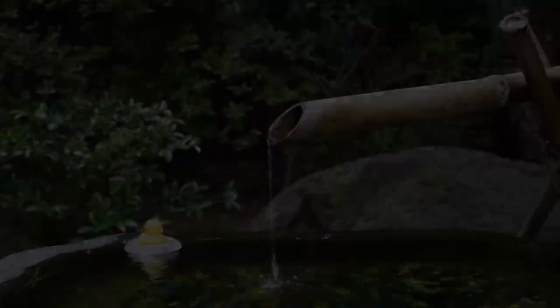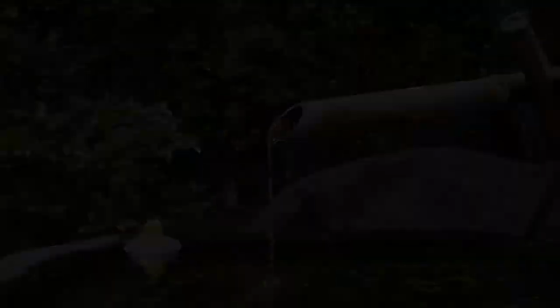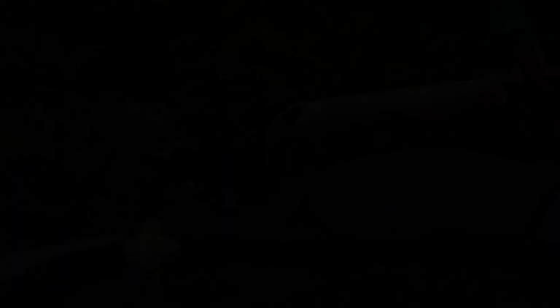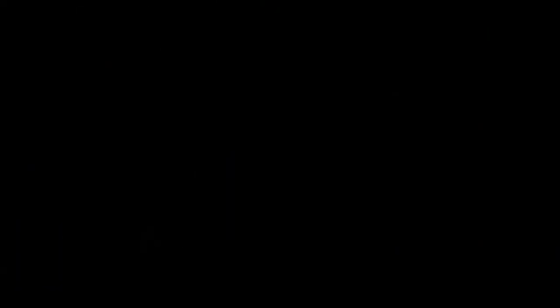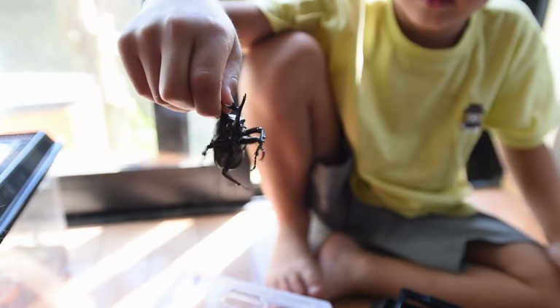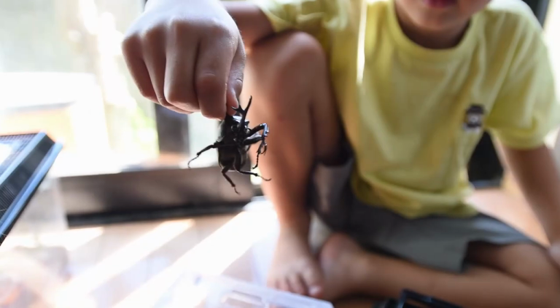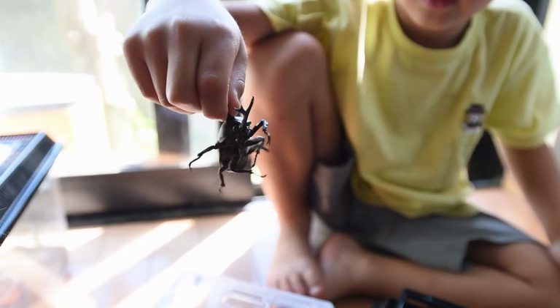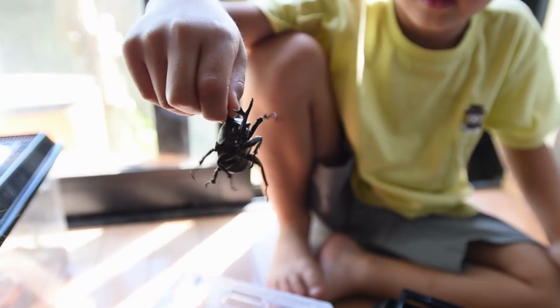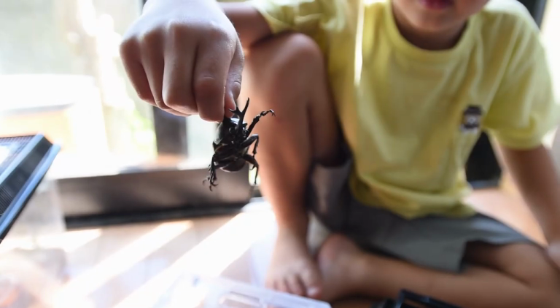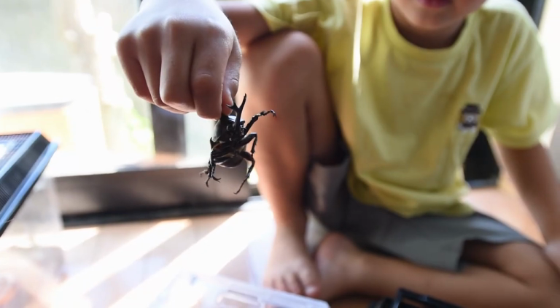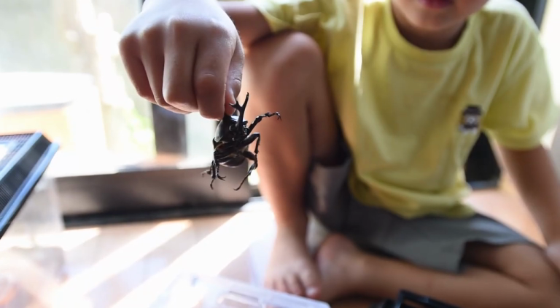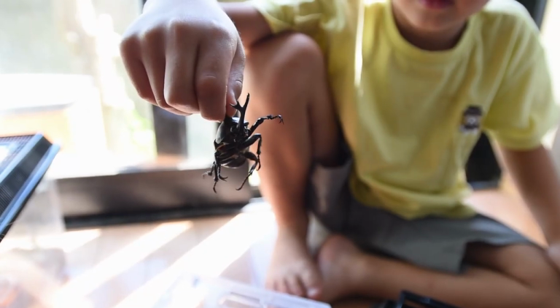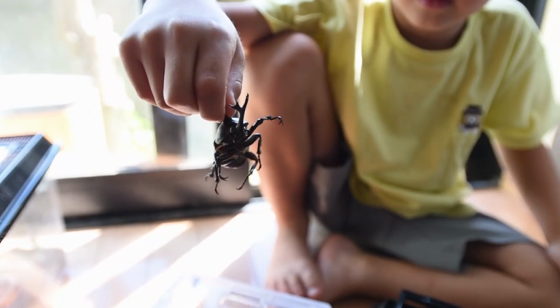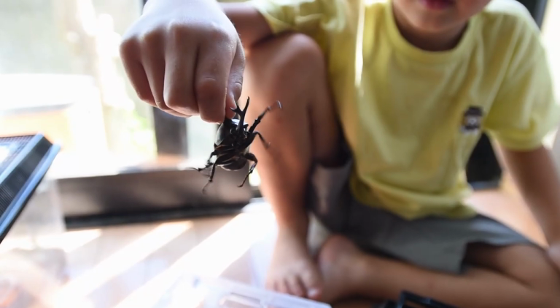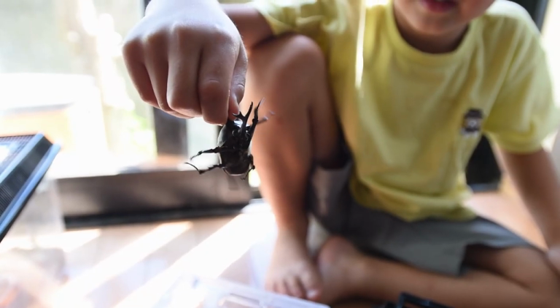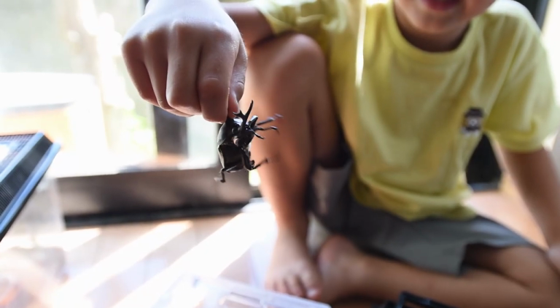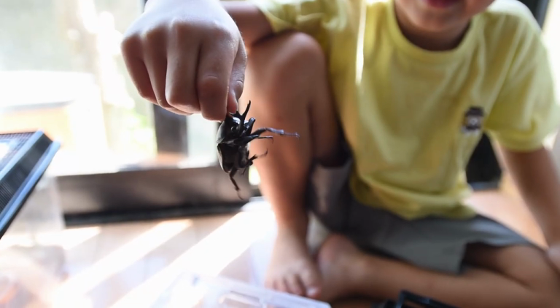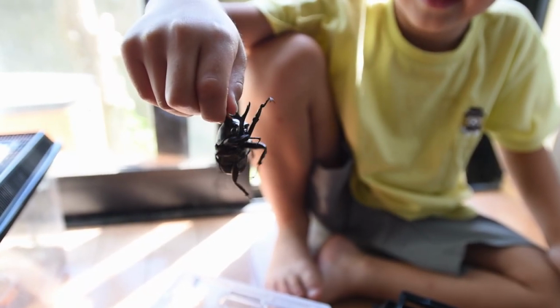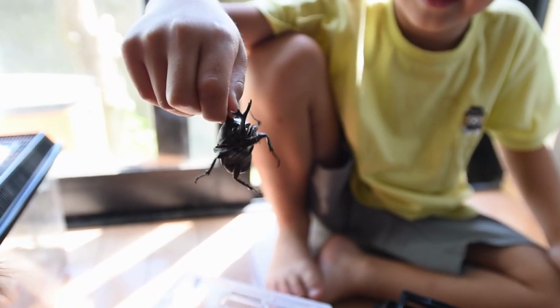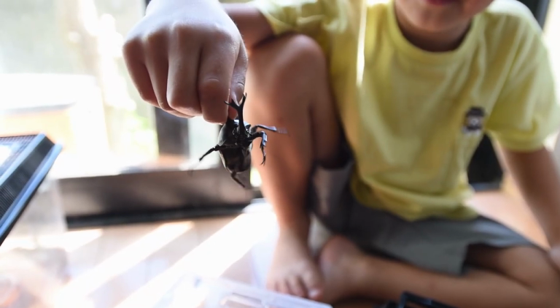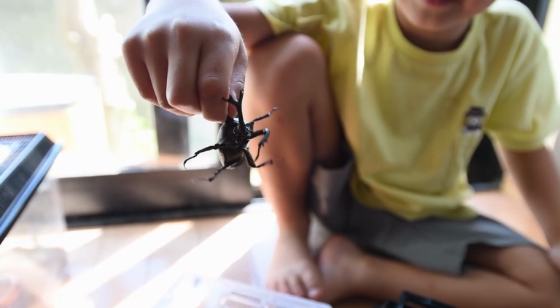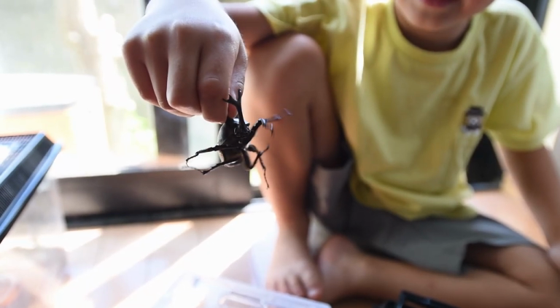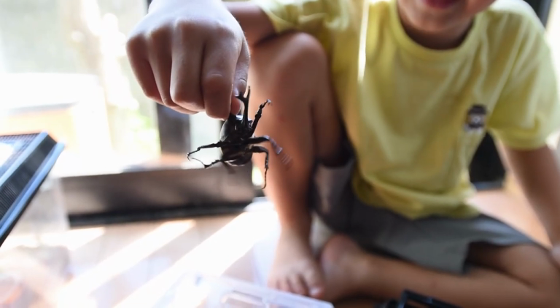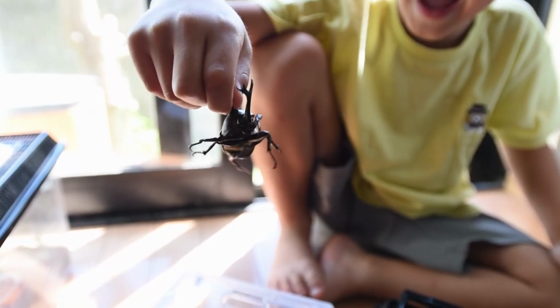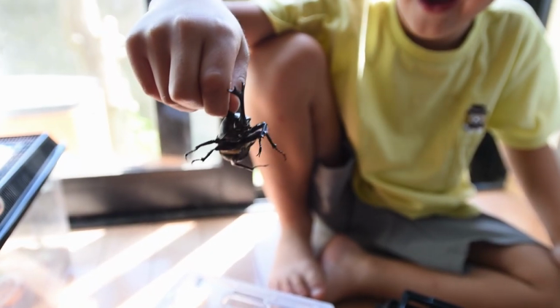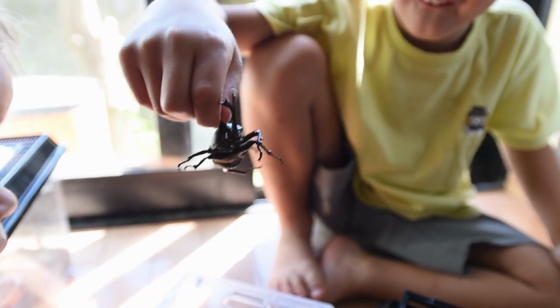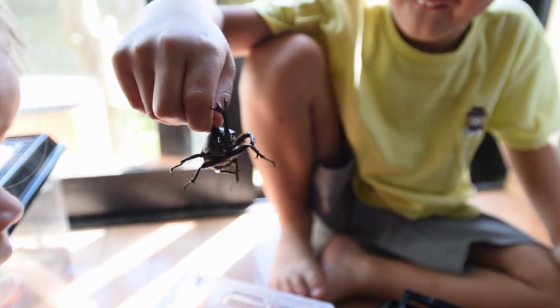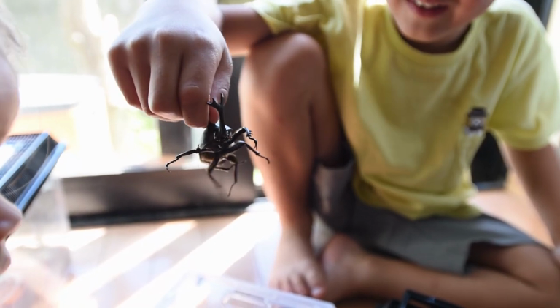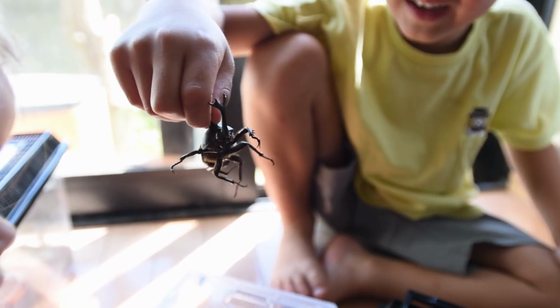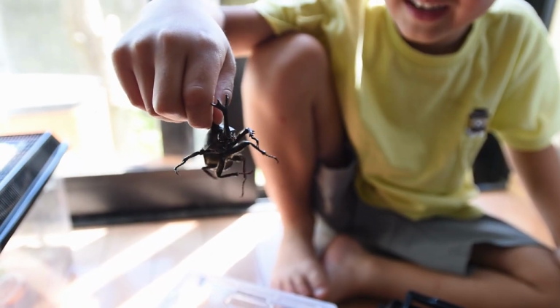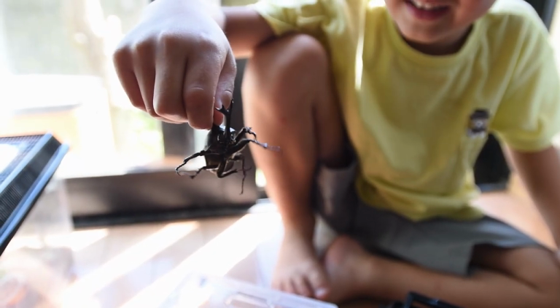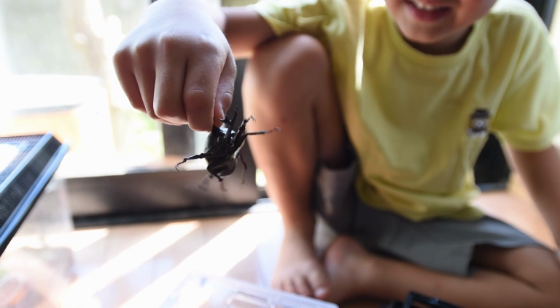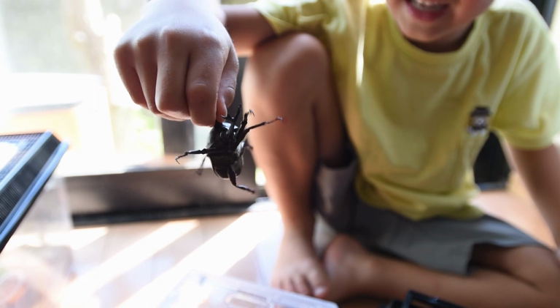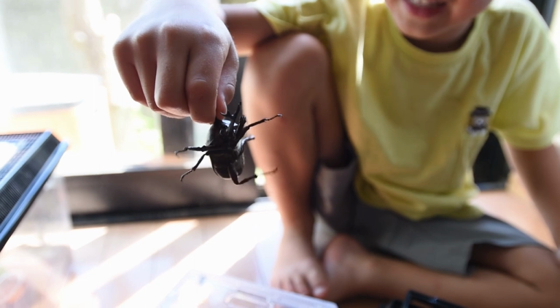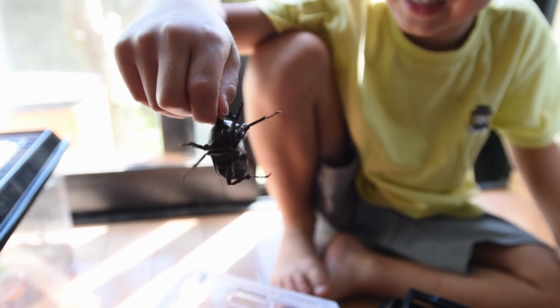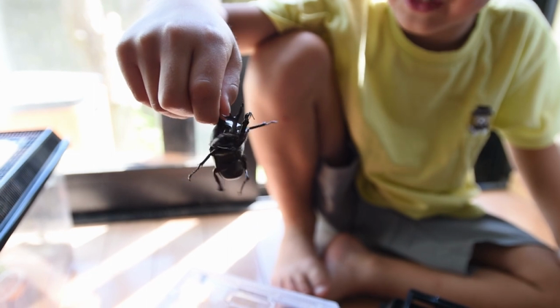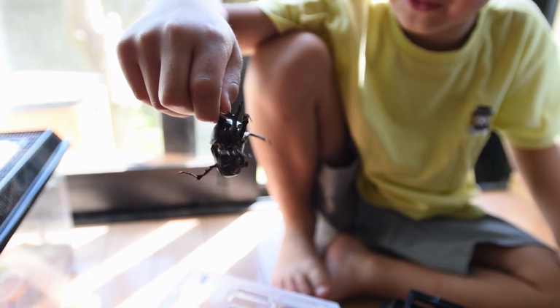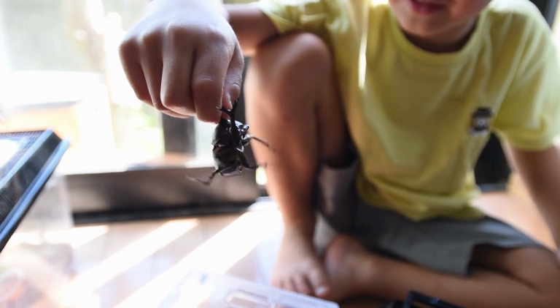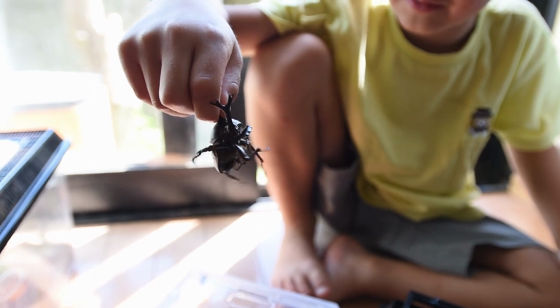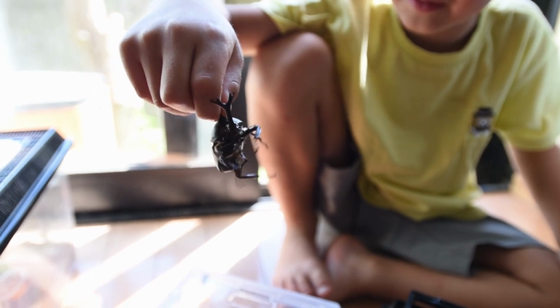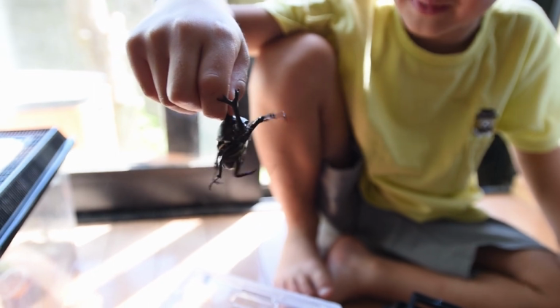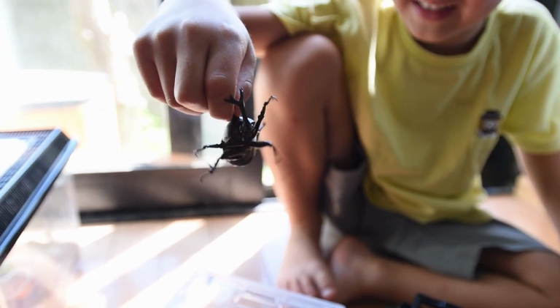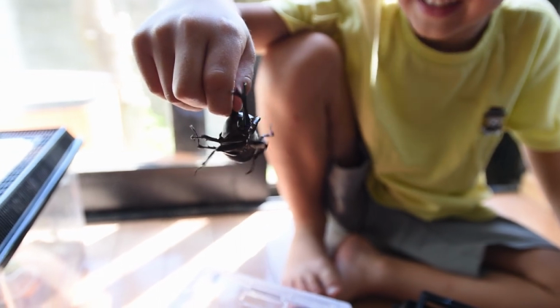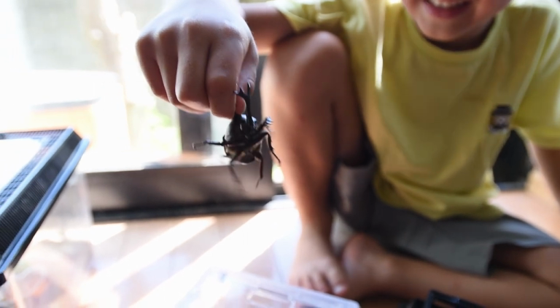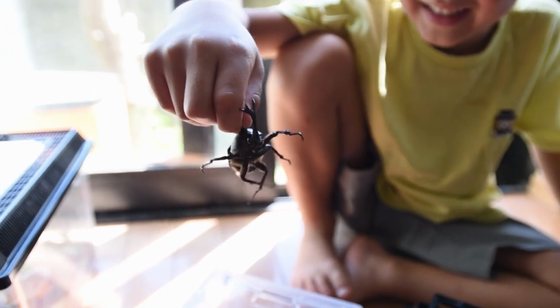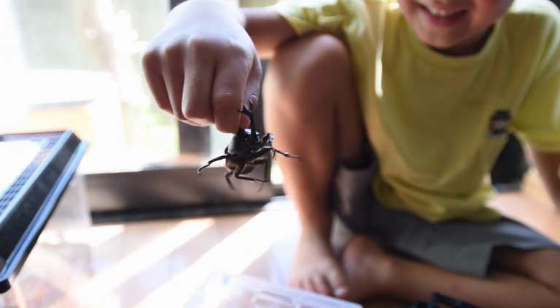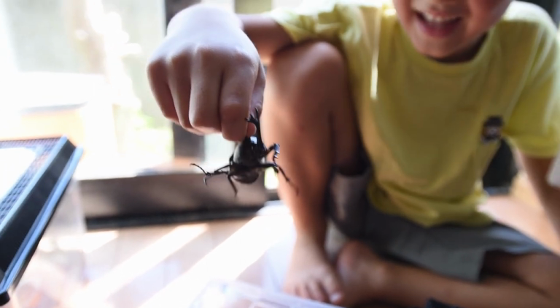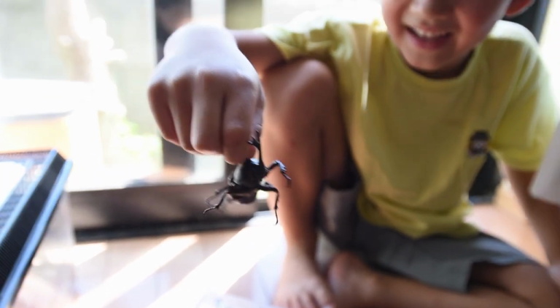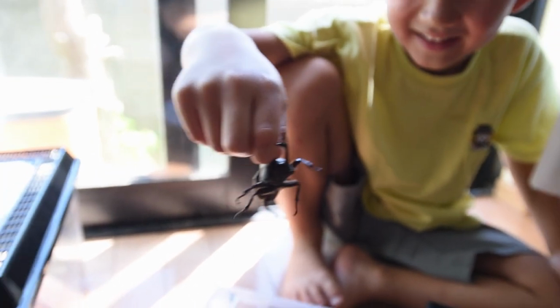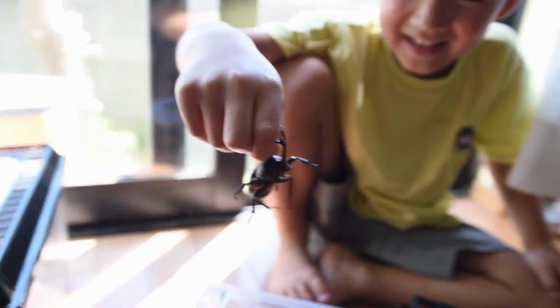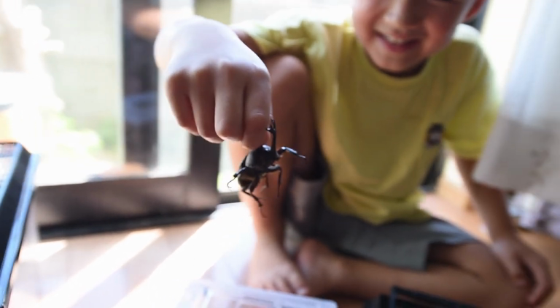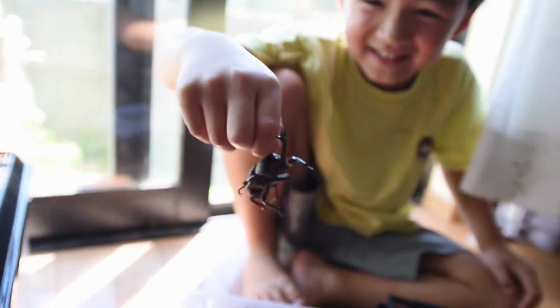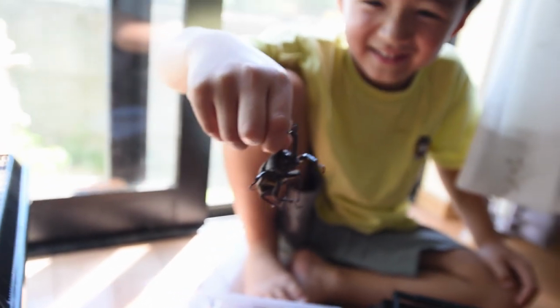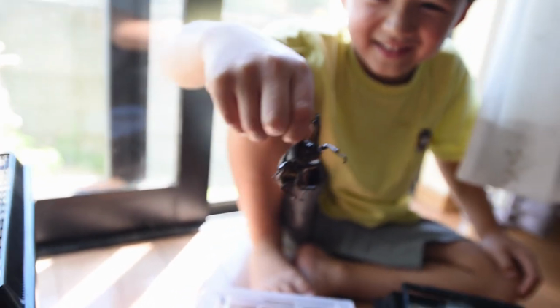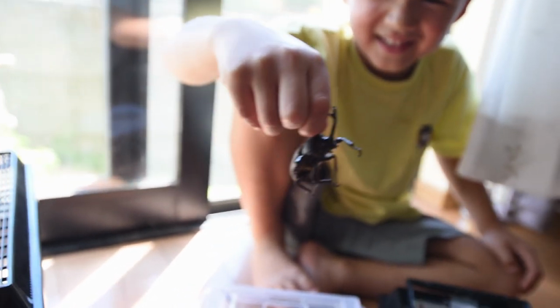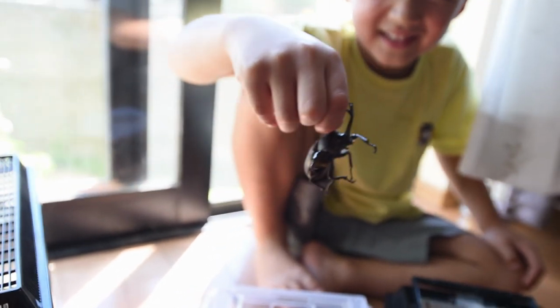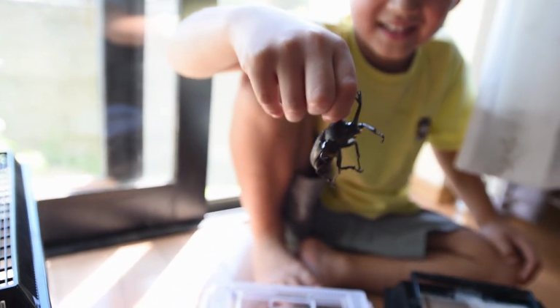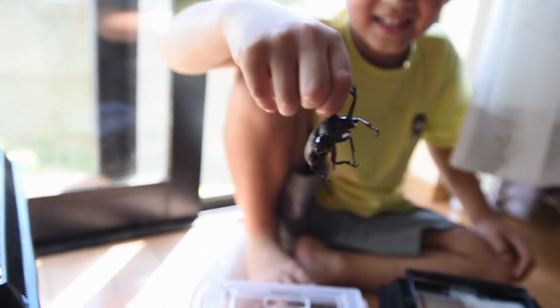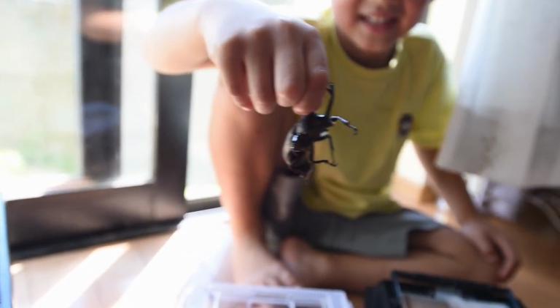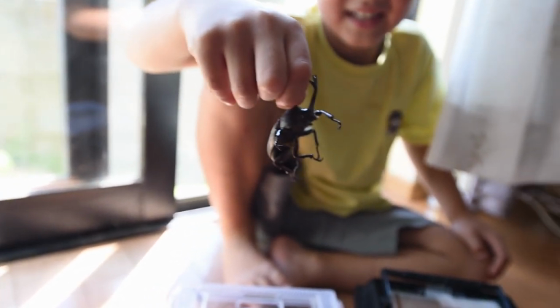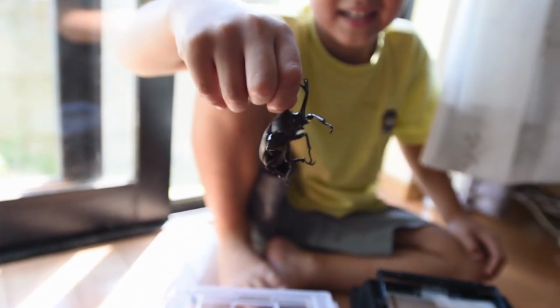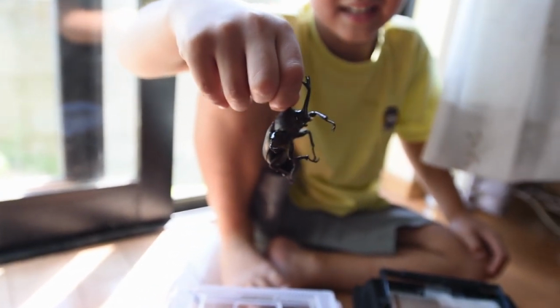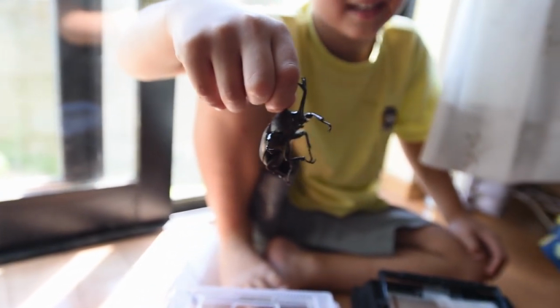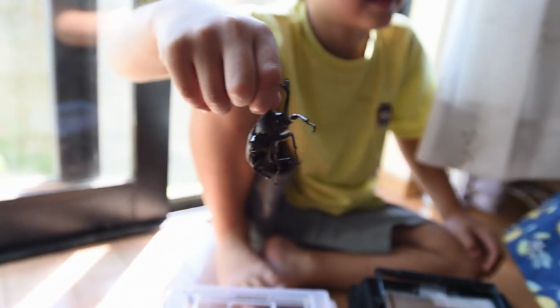This is a kabutomushi, and in English it's called the rhinoceros beetle. These things are cool.